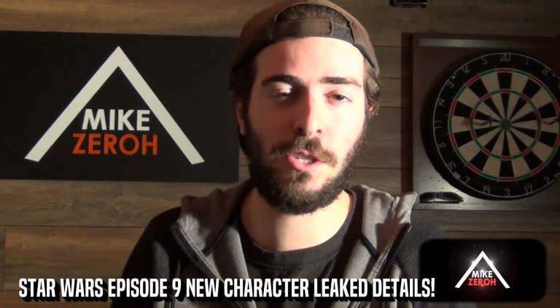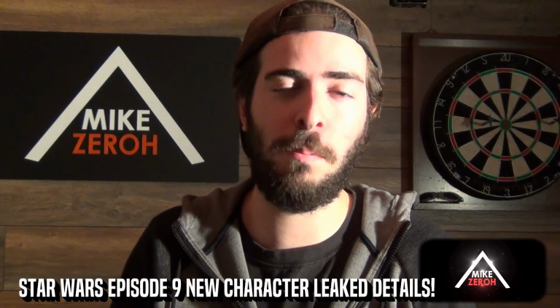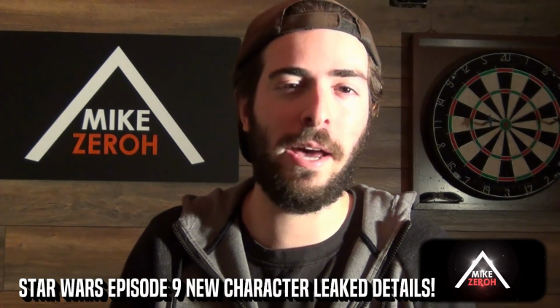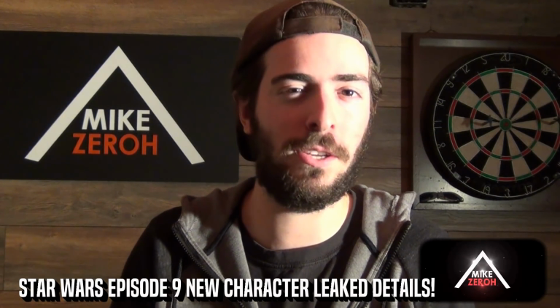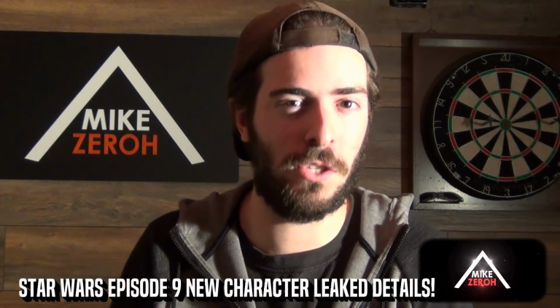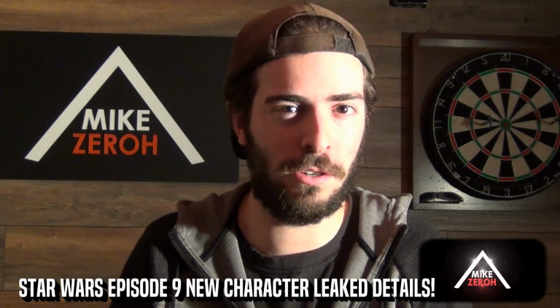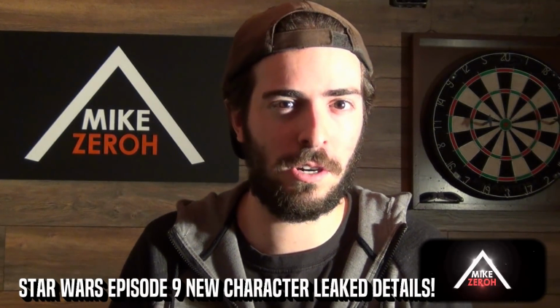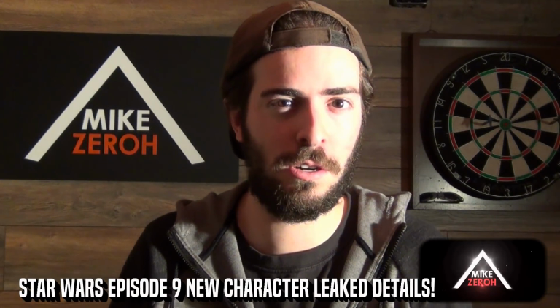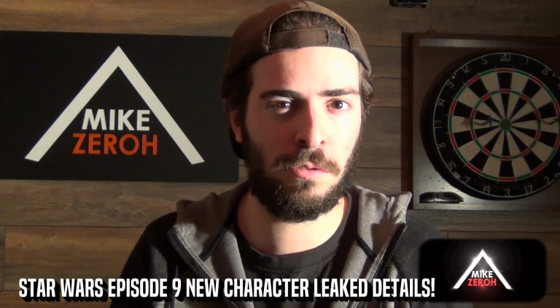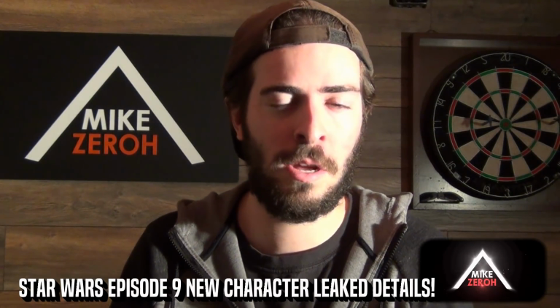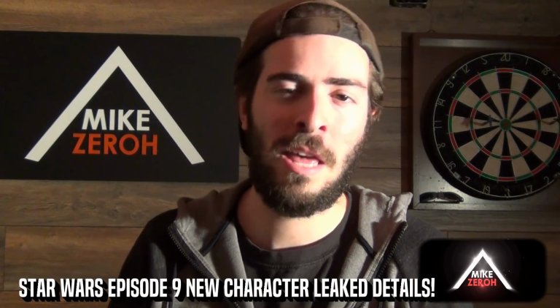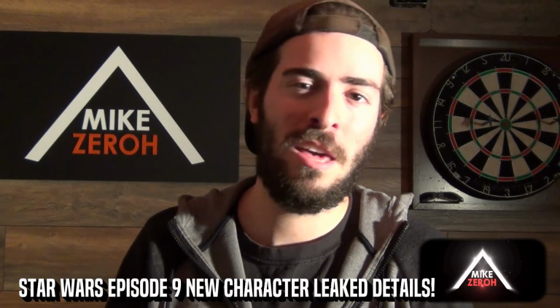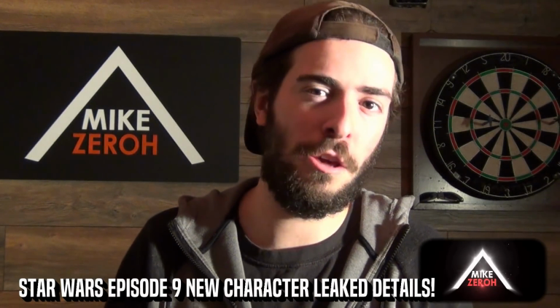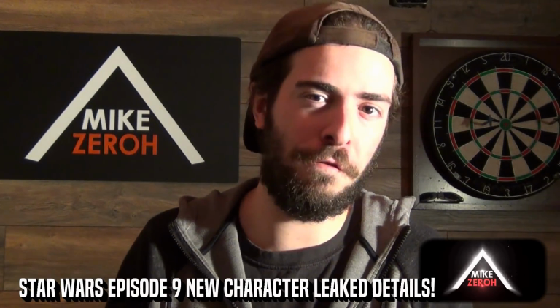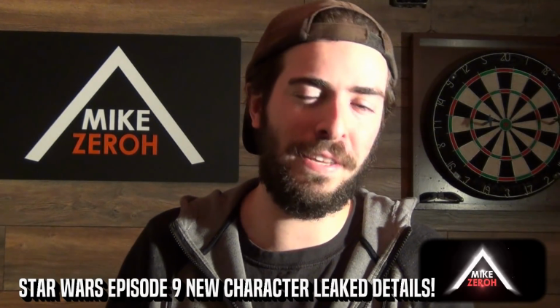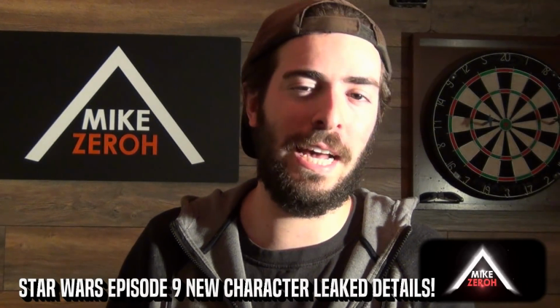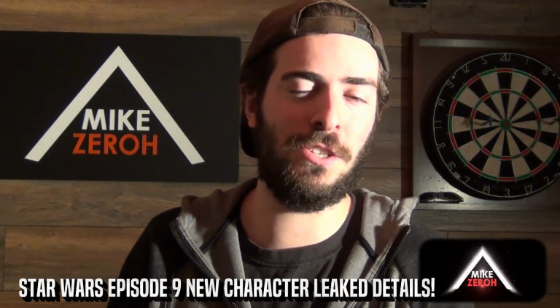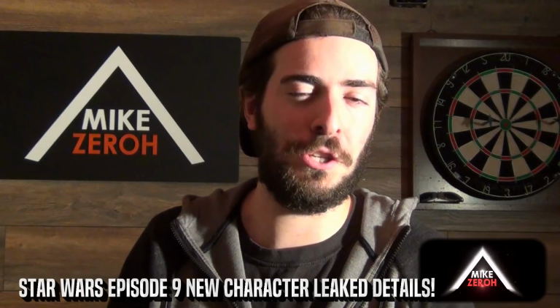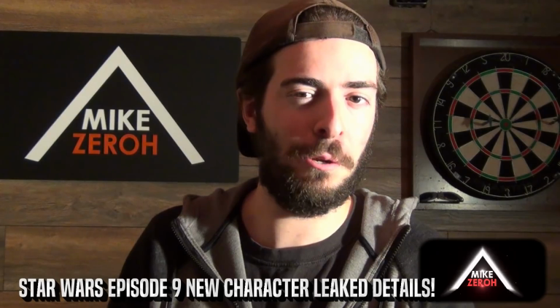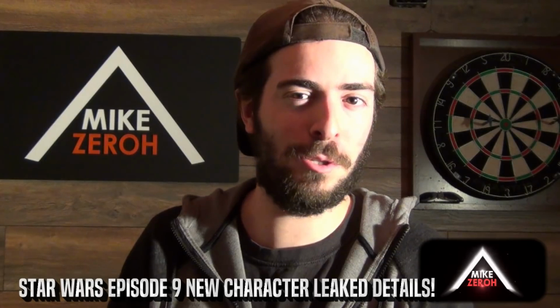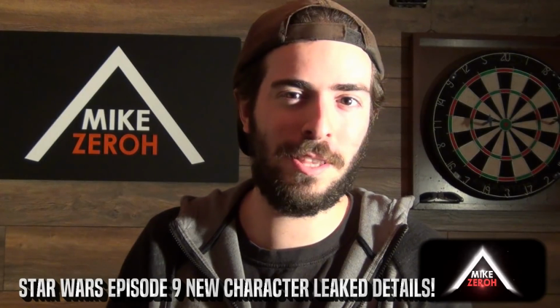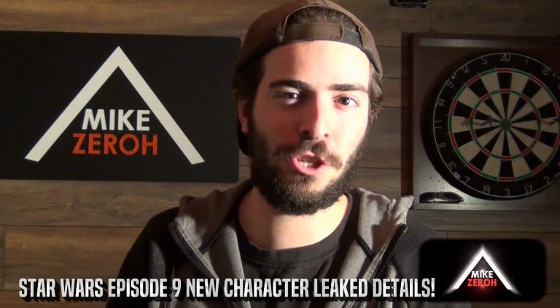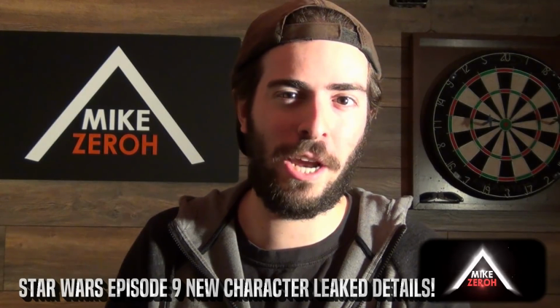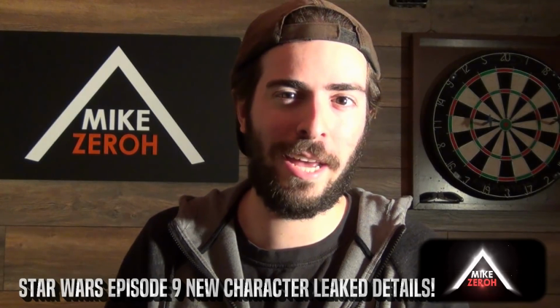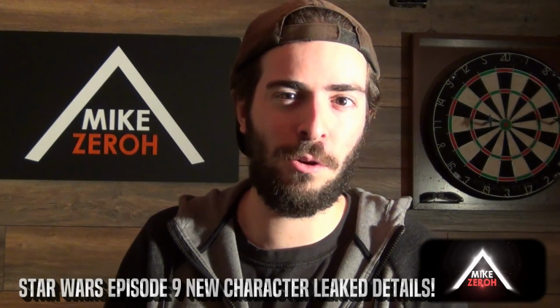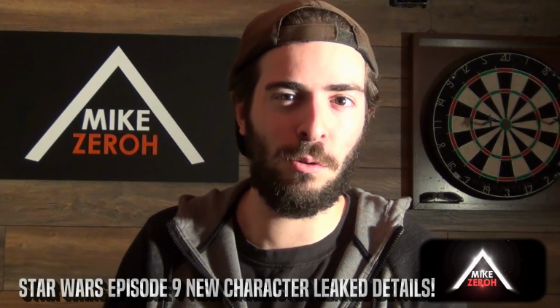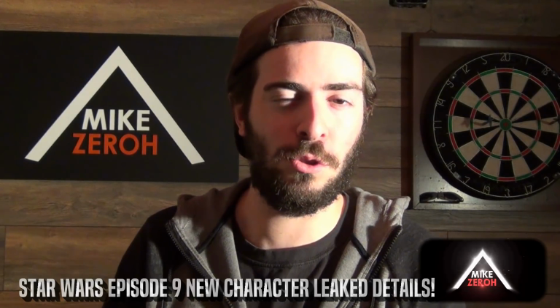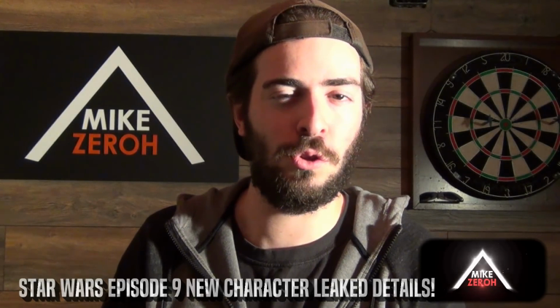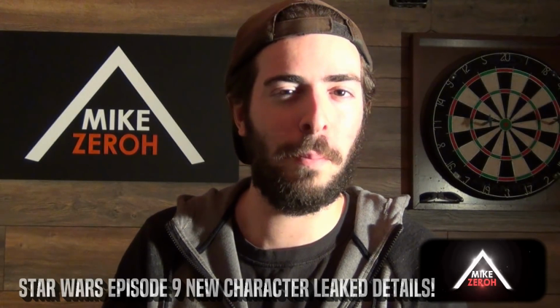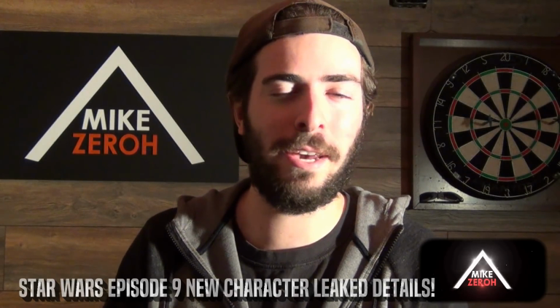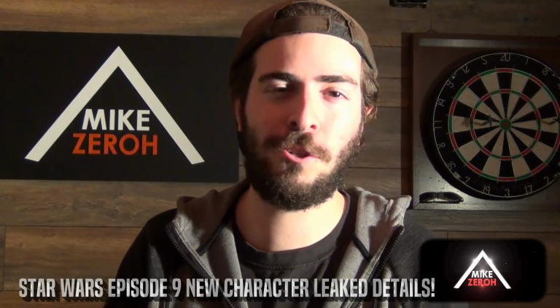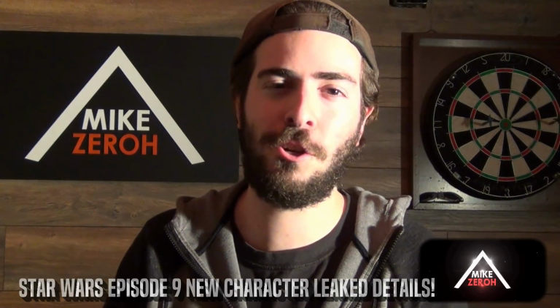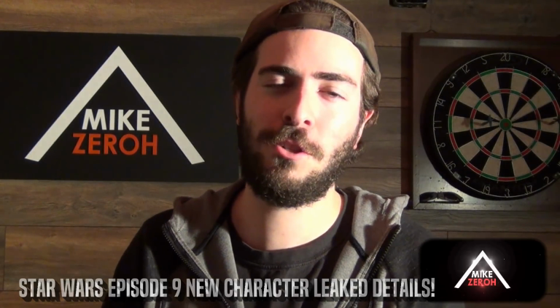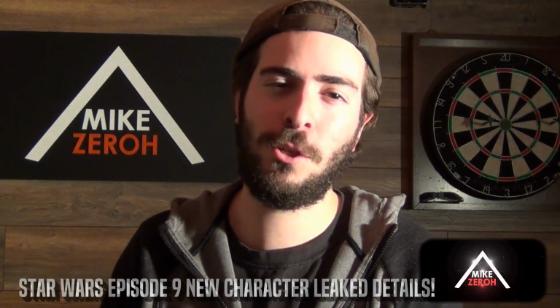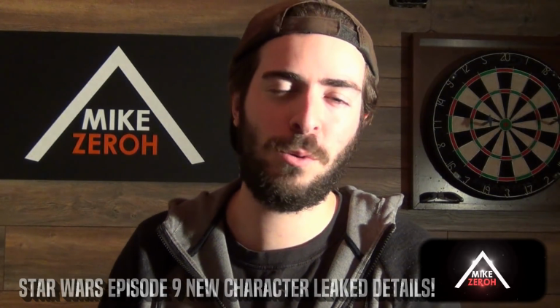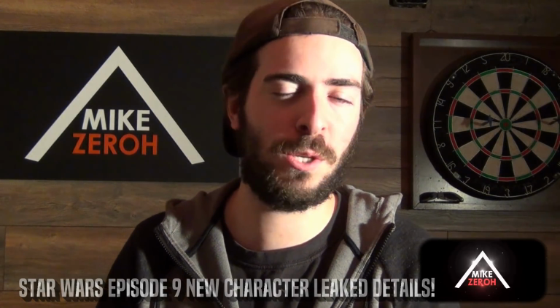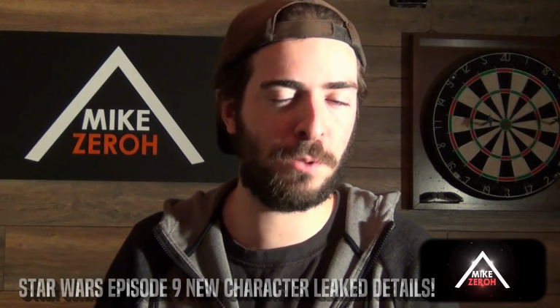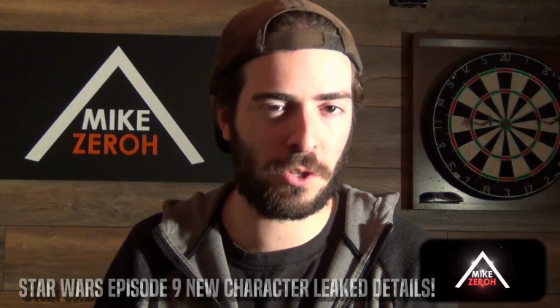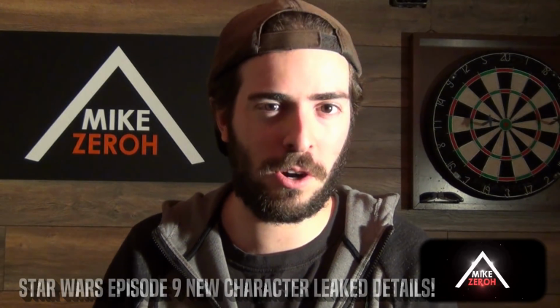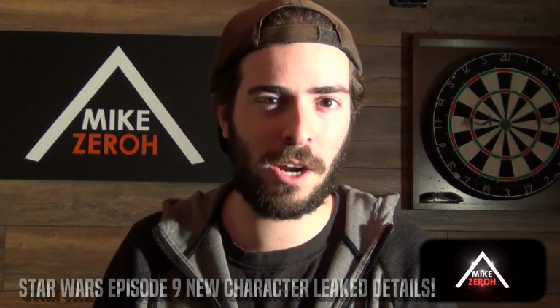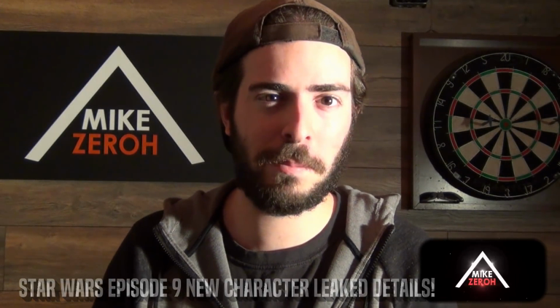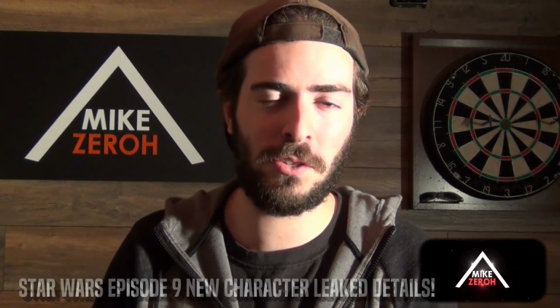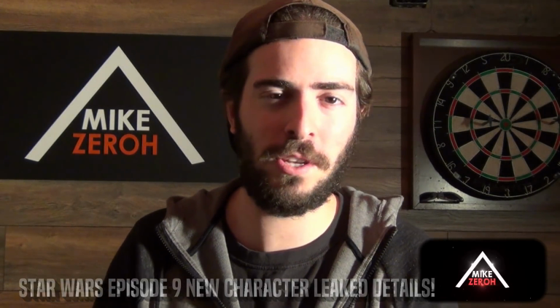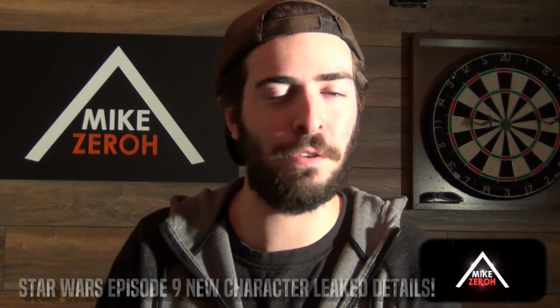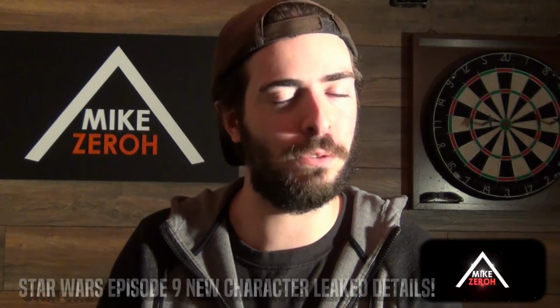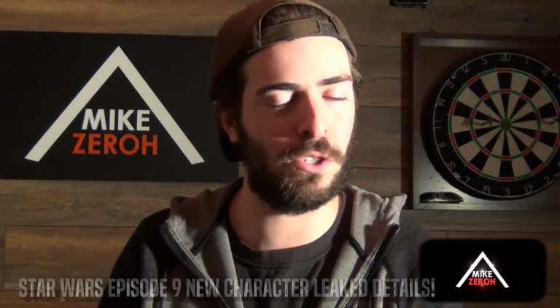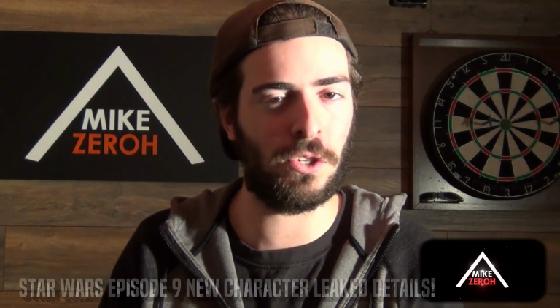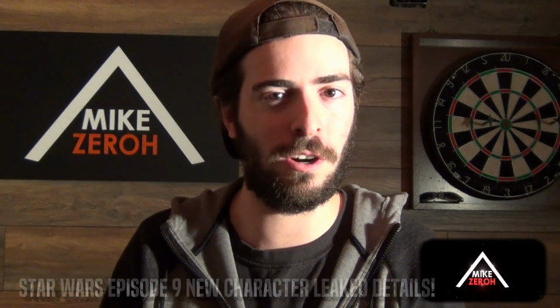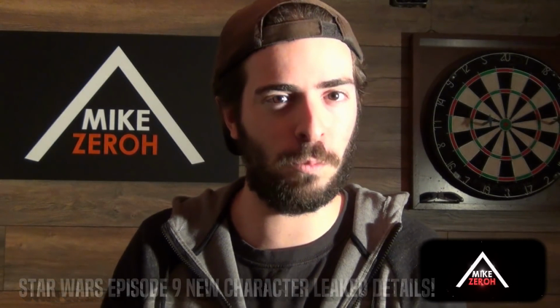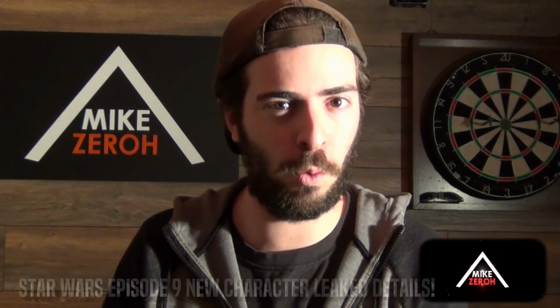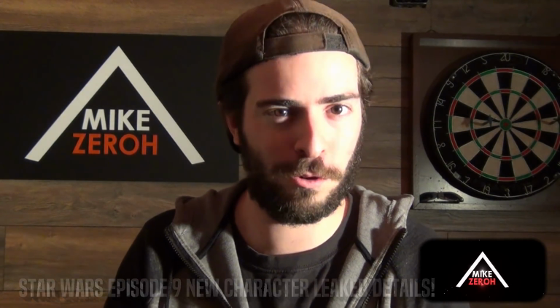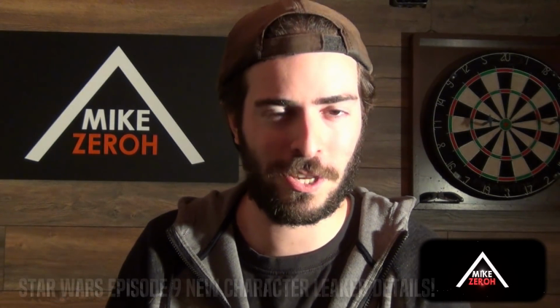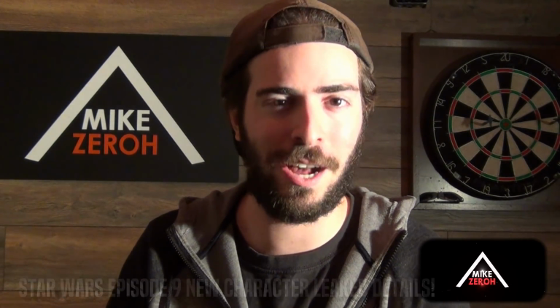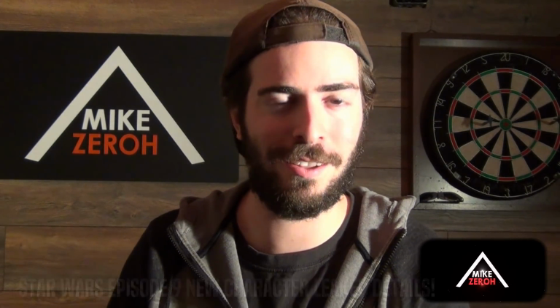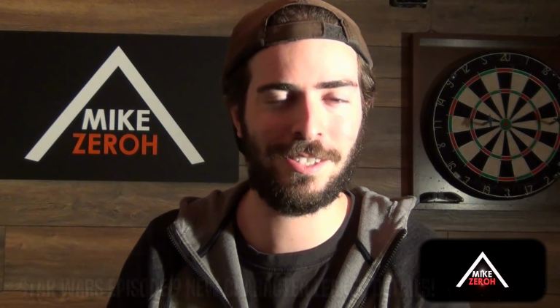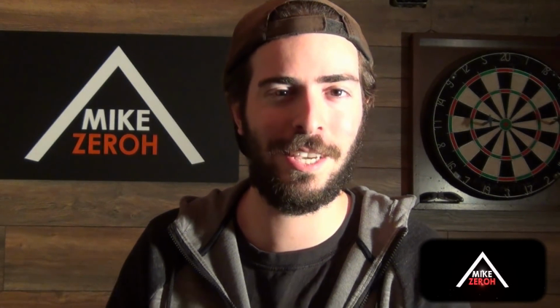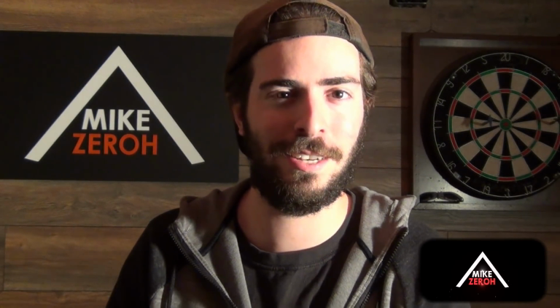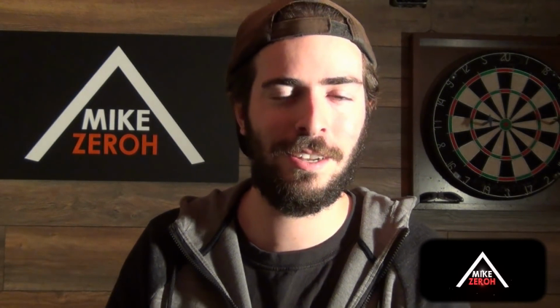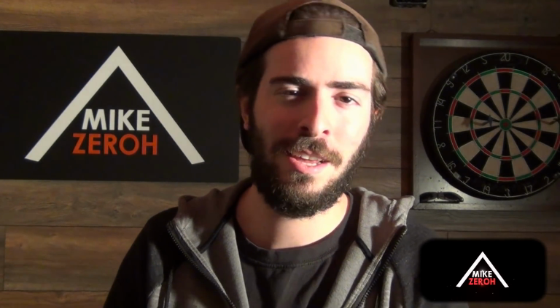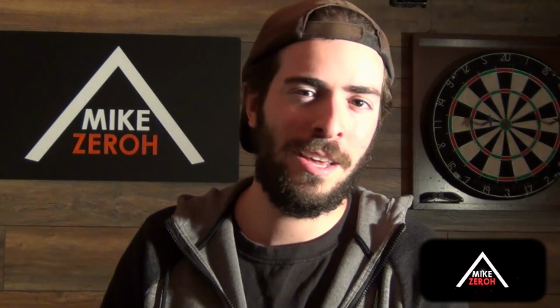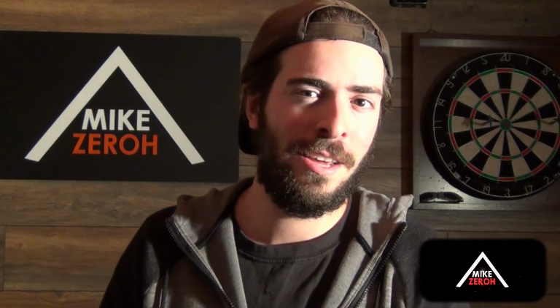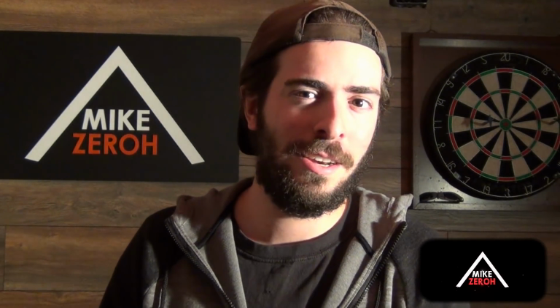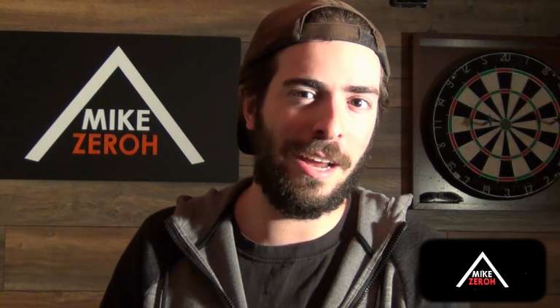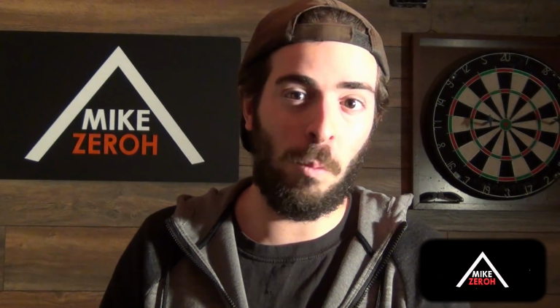This is Mike Zero. If you guys are new to the channel, do make sure to subscribe to see future Star Wars content.